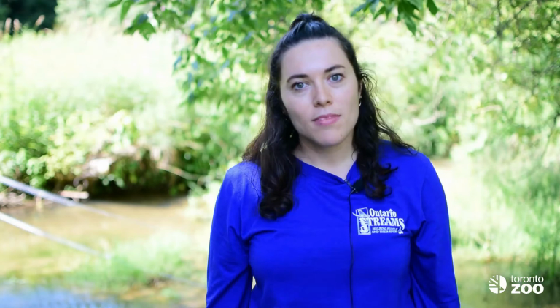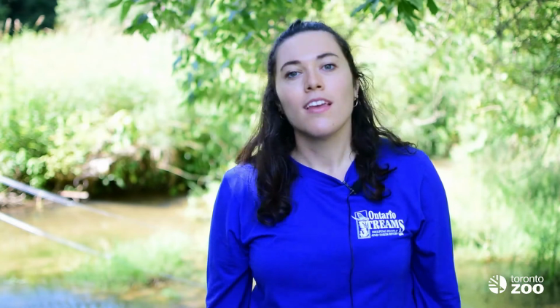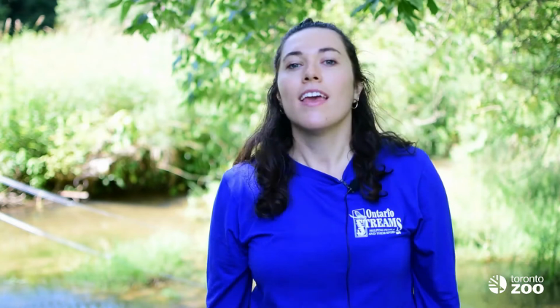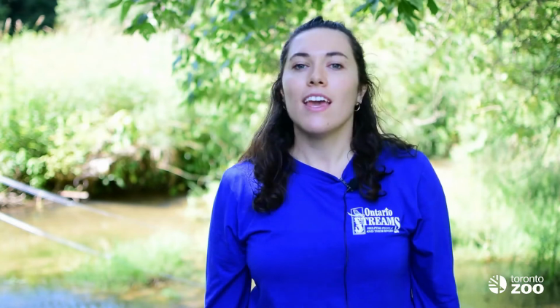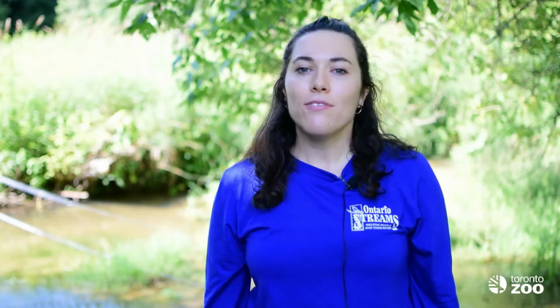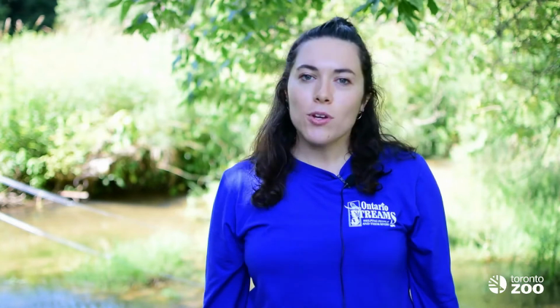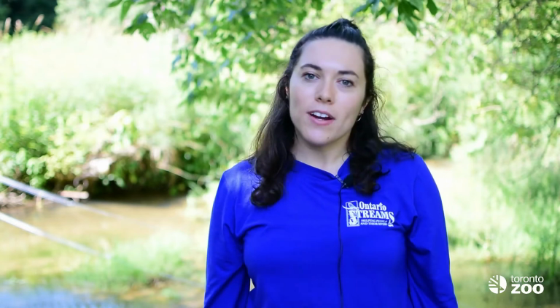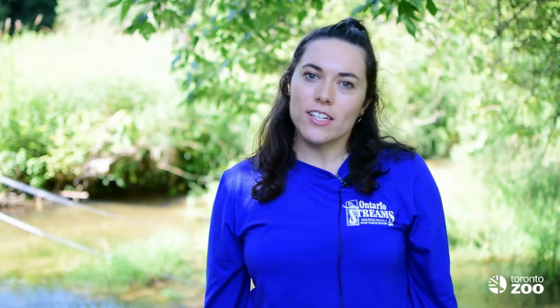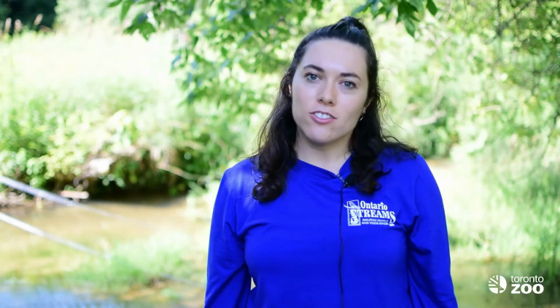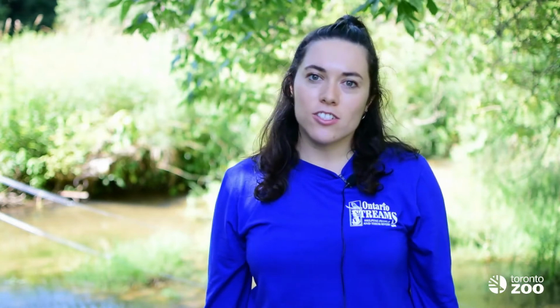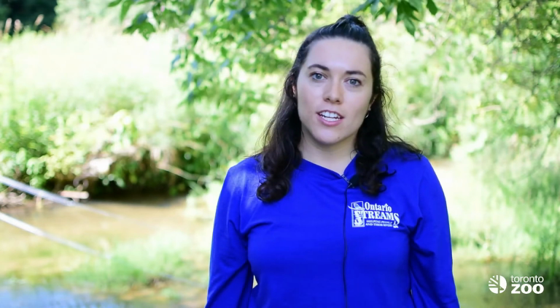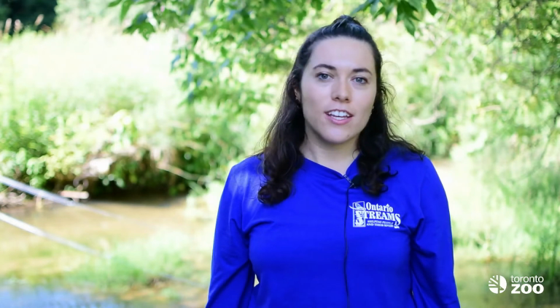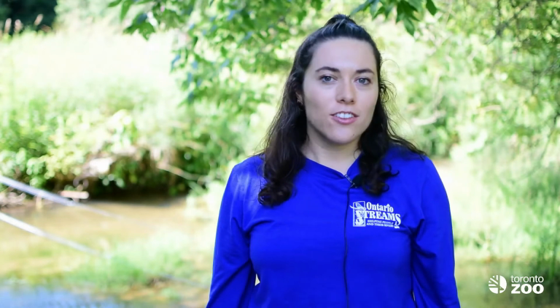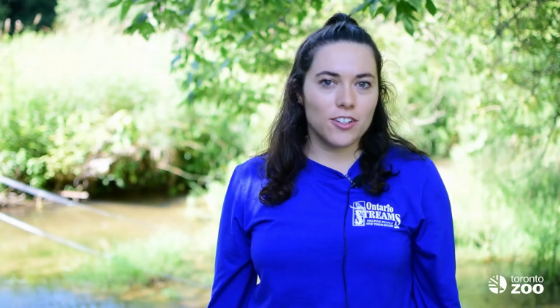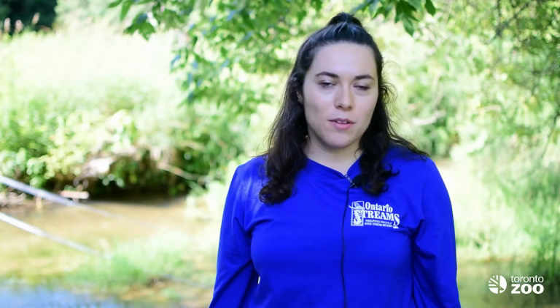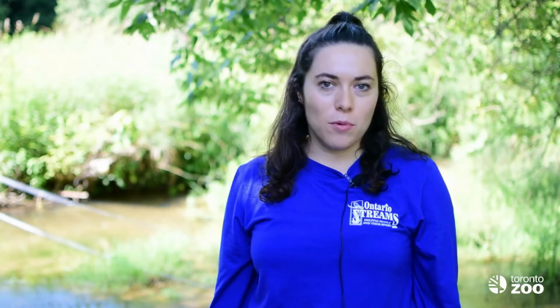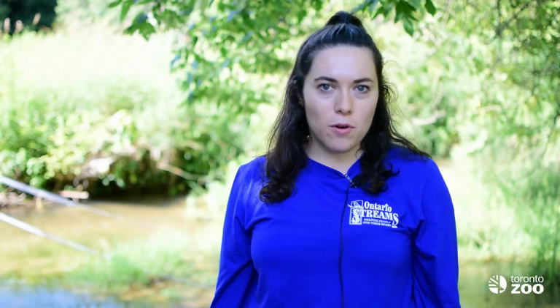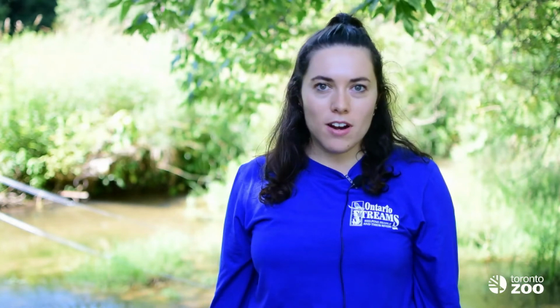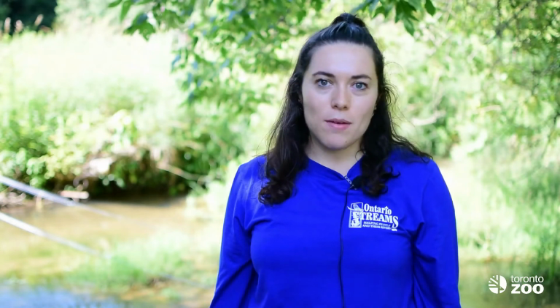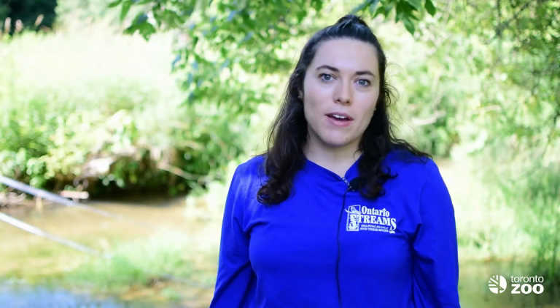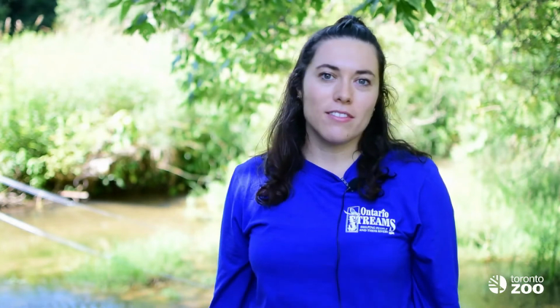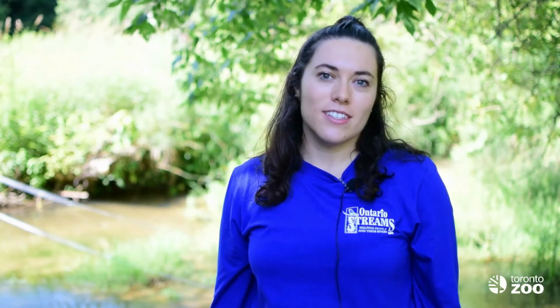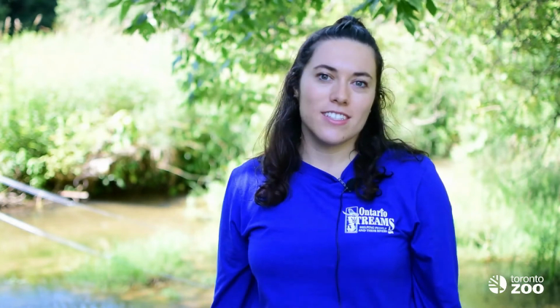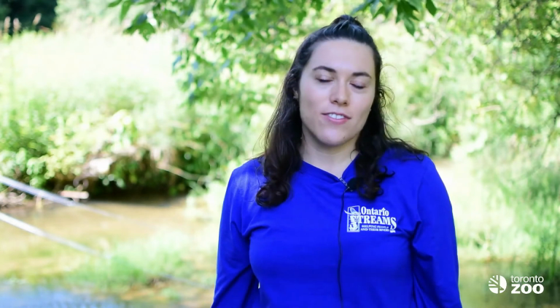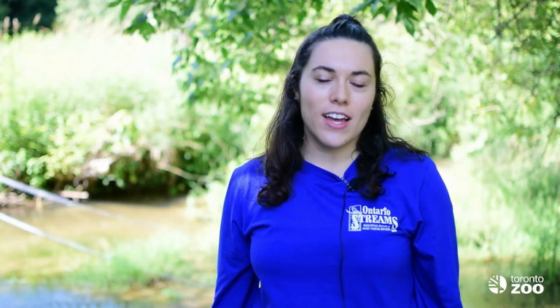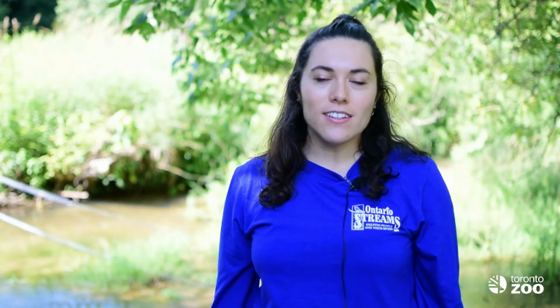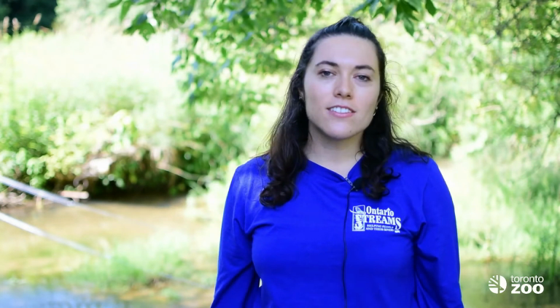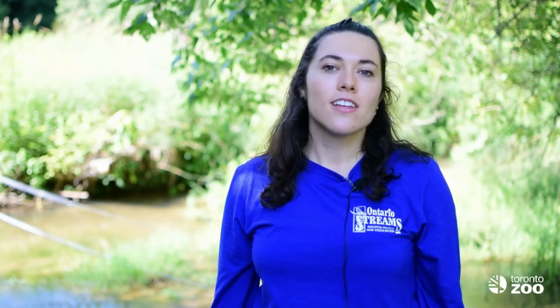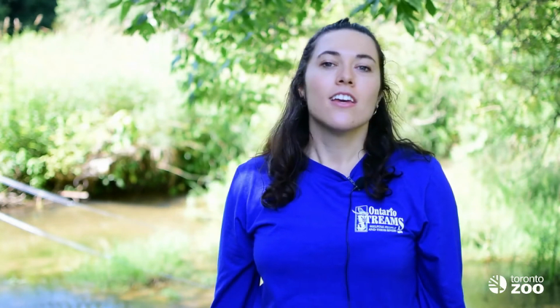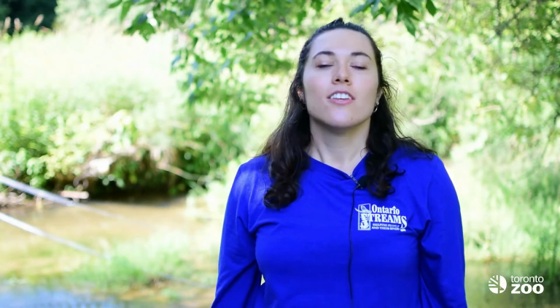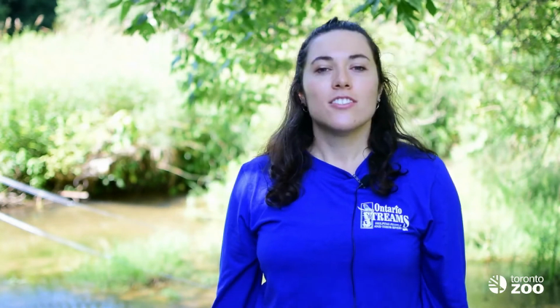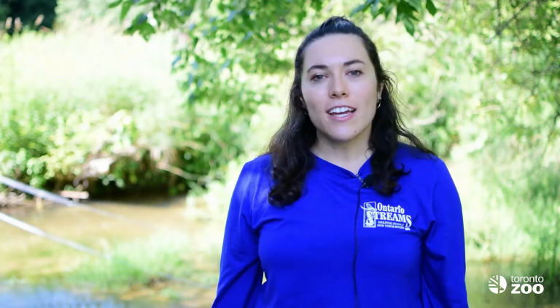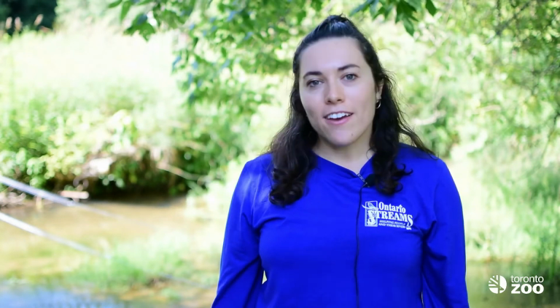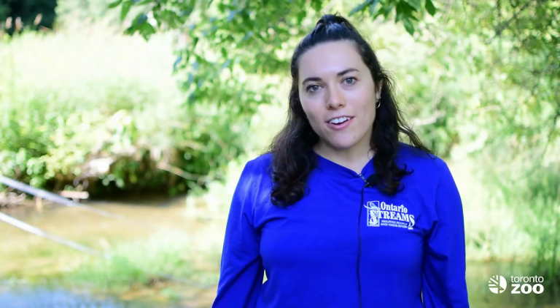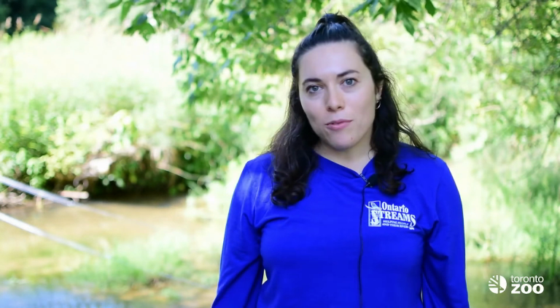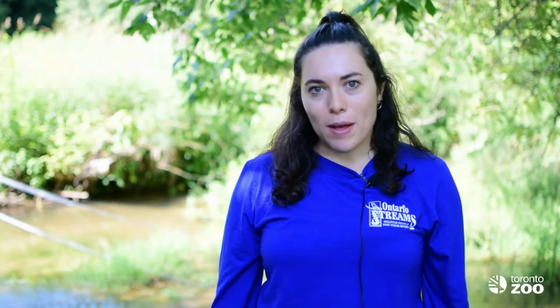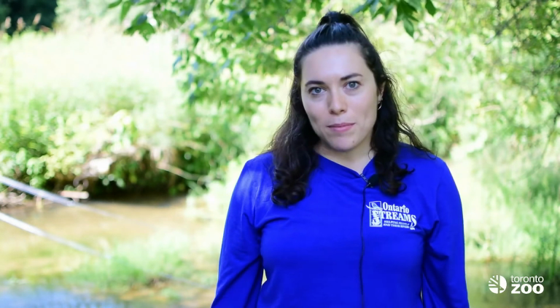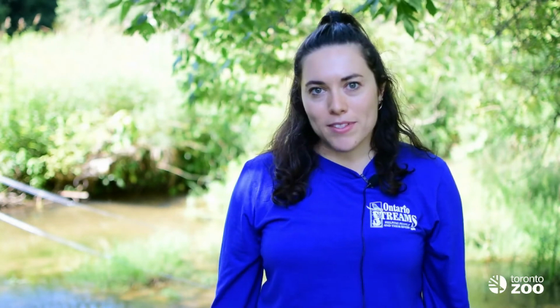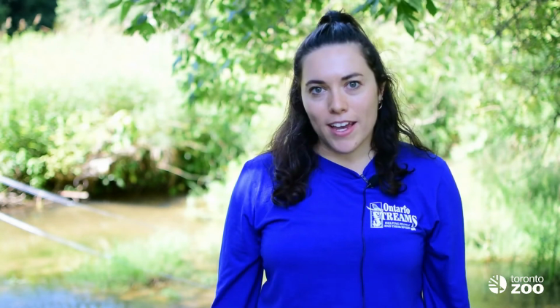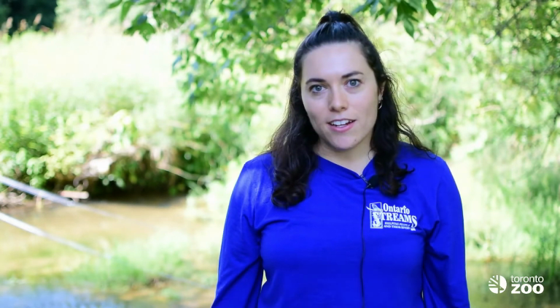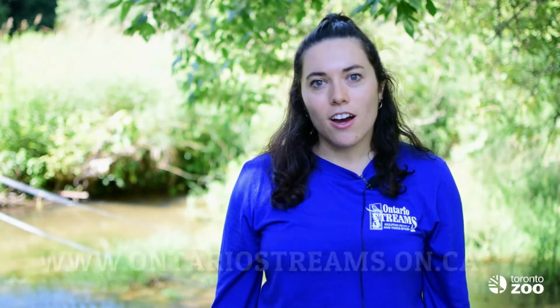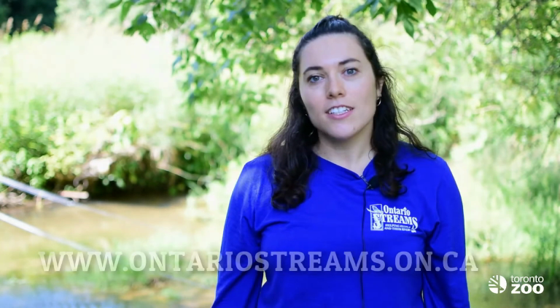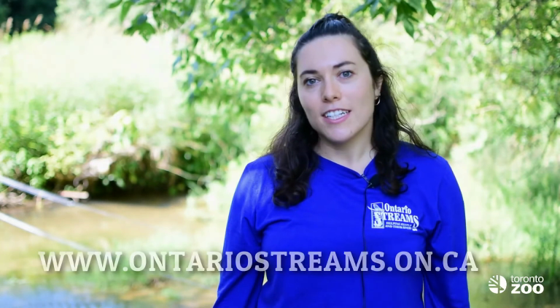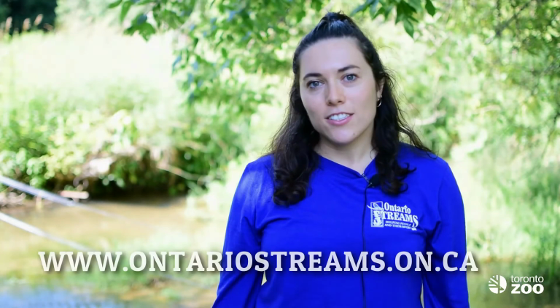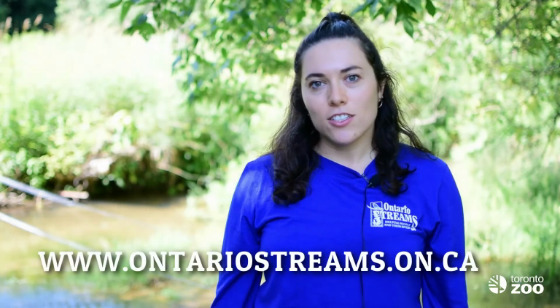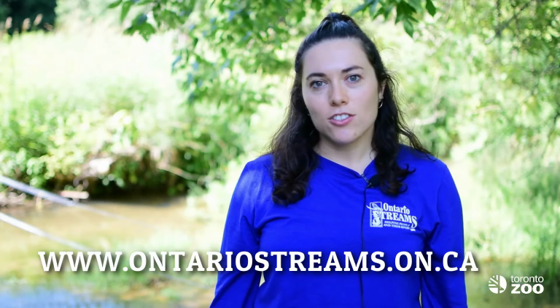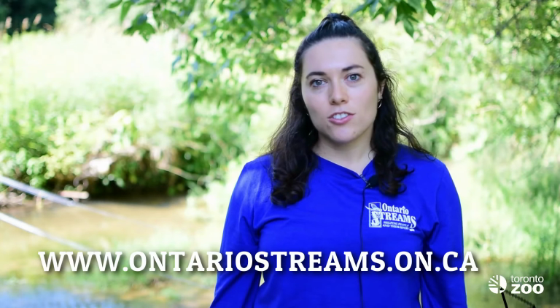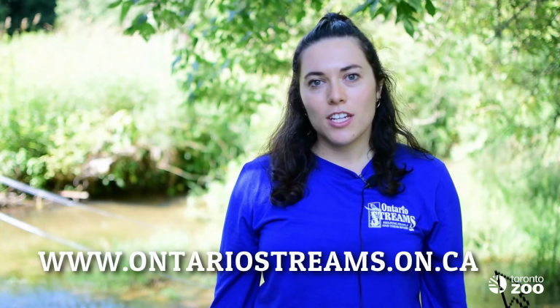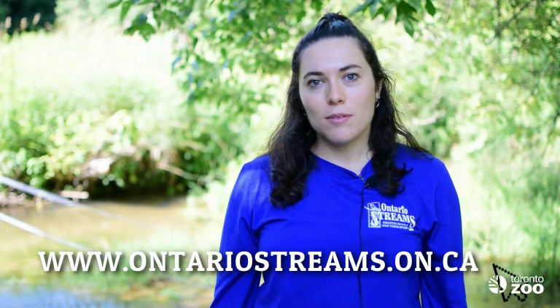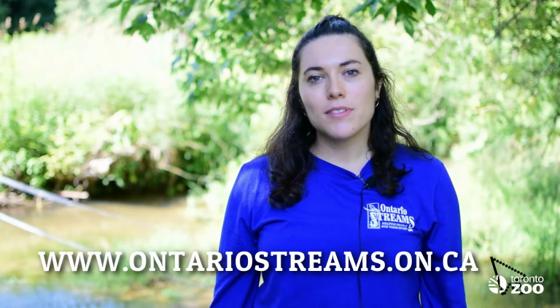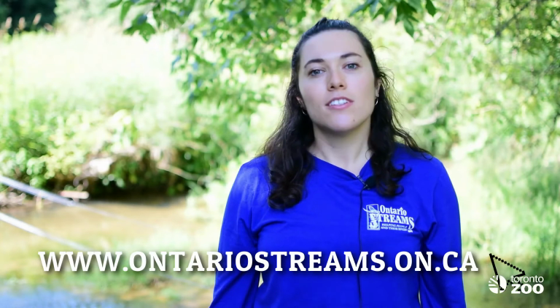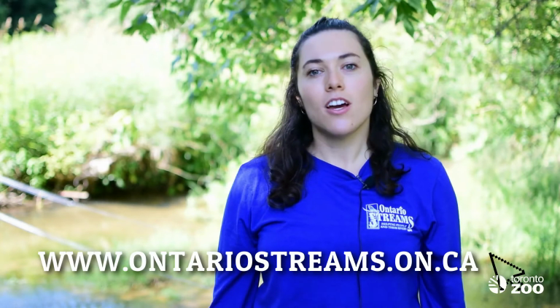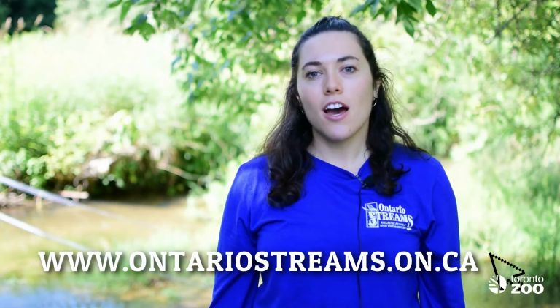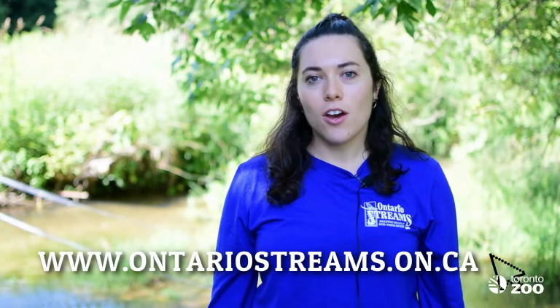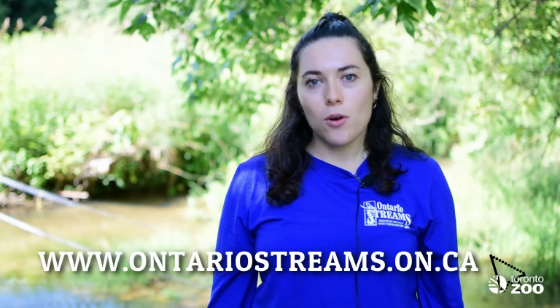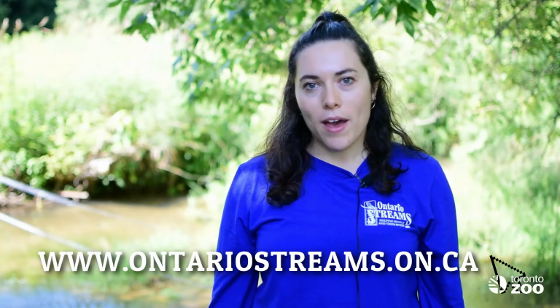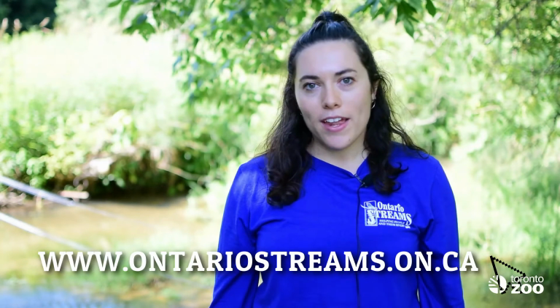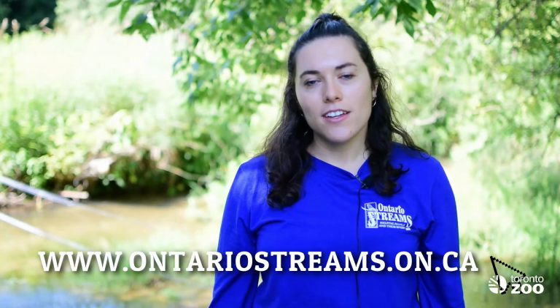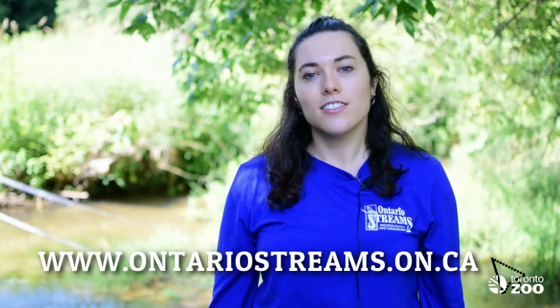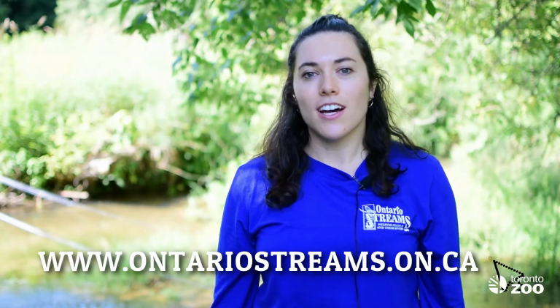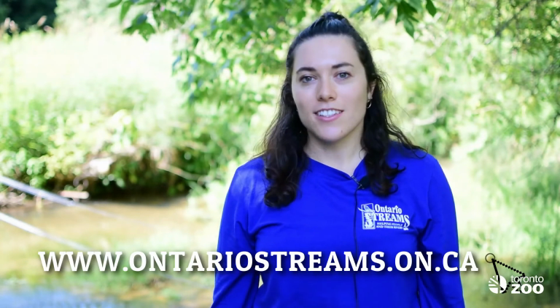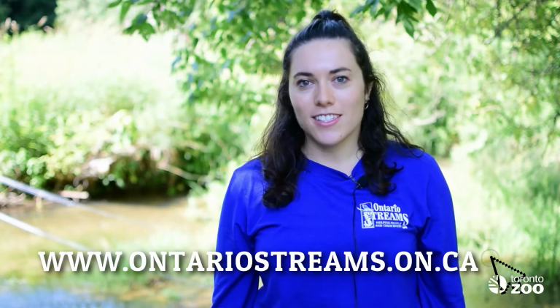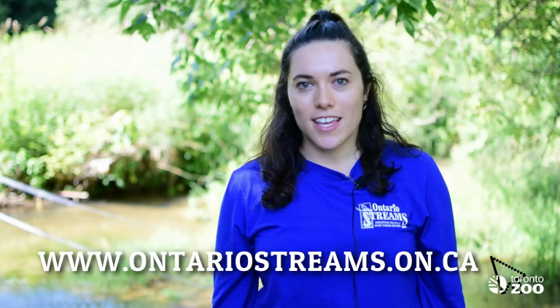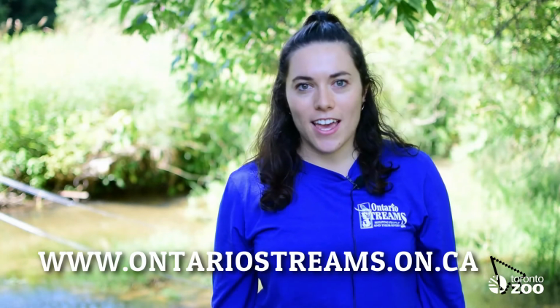If you are interested in learning more about these events, check out our website at ontariostreams.on.ca.